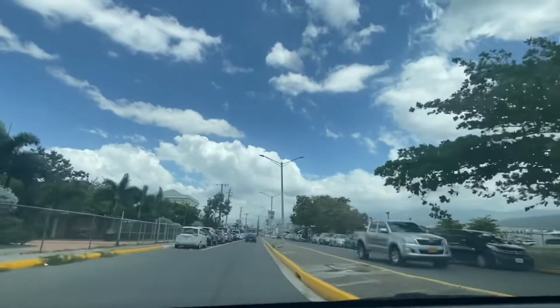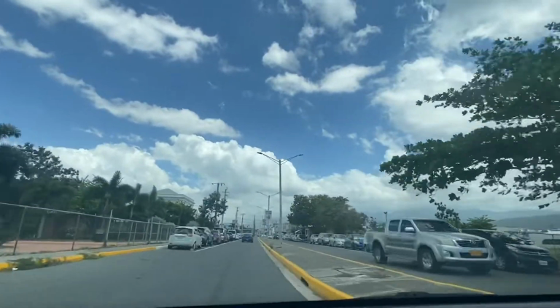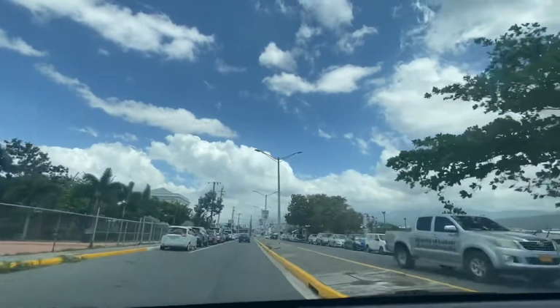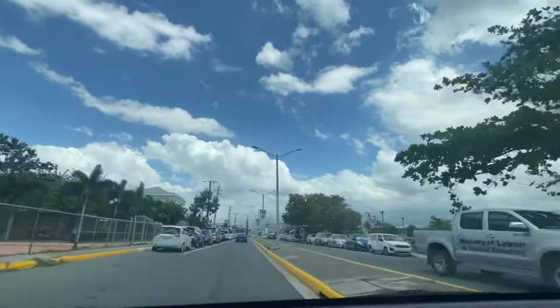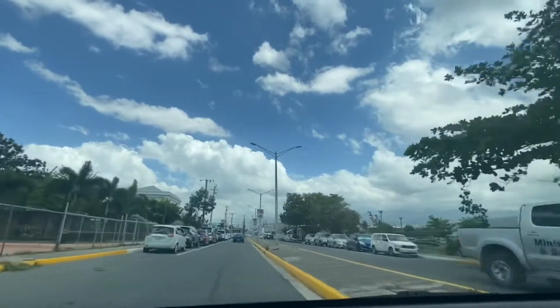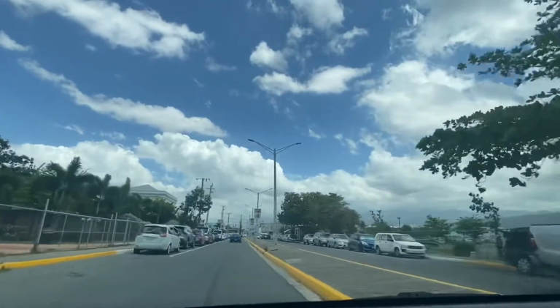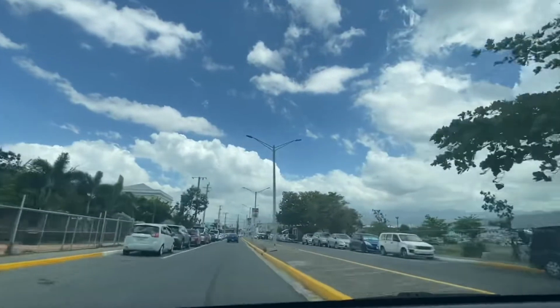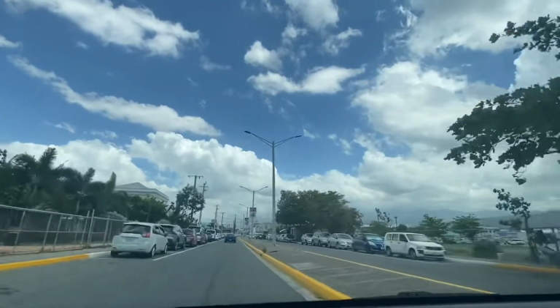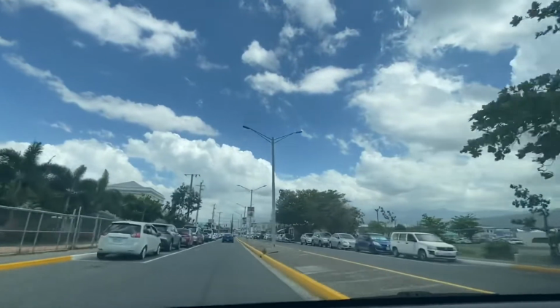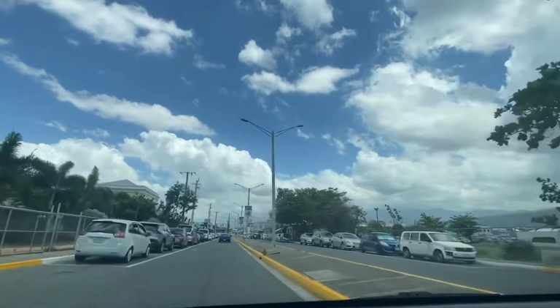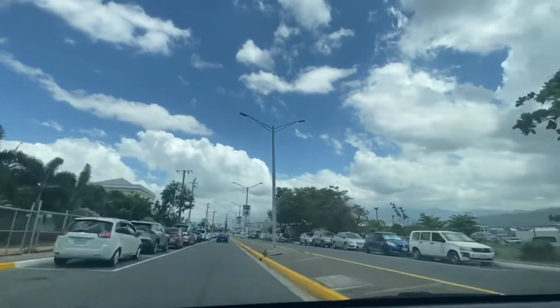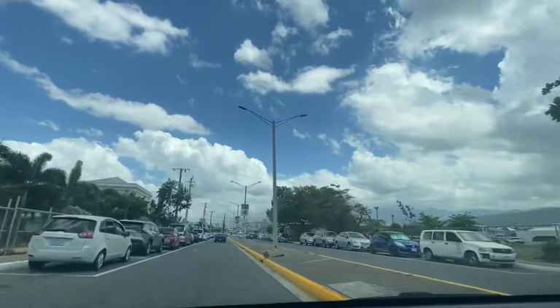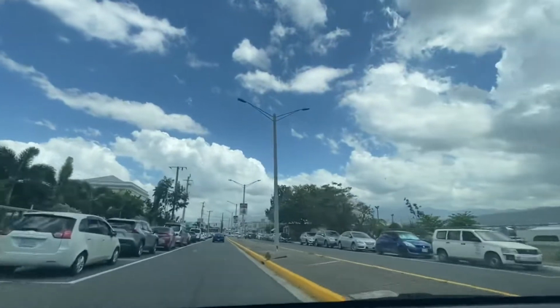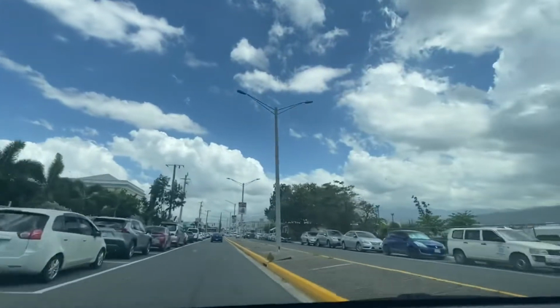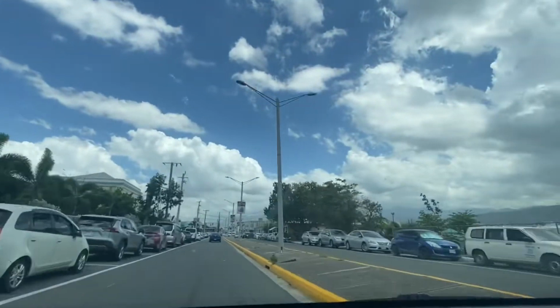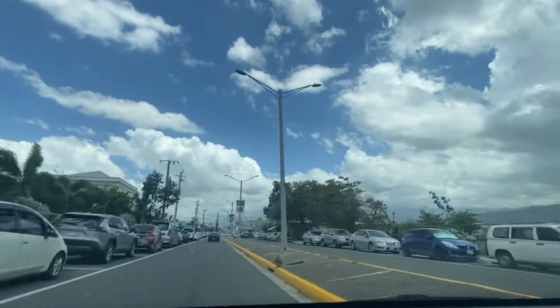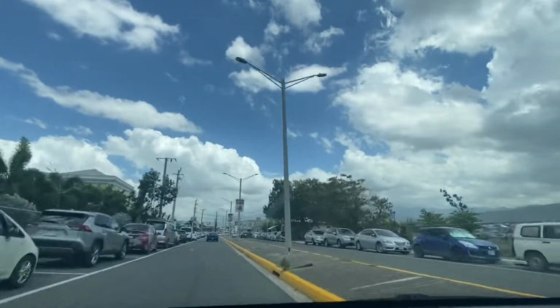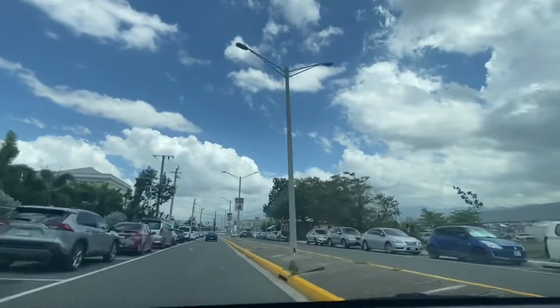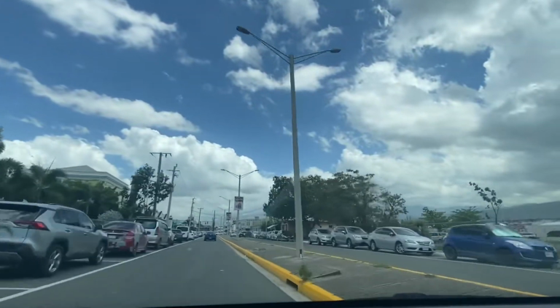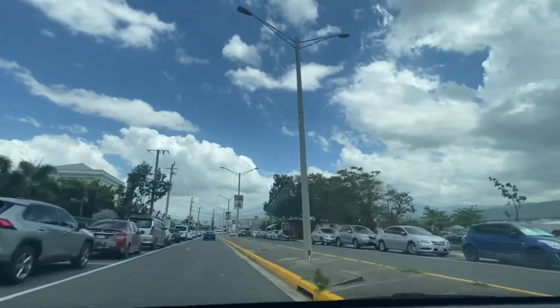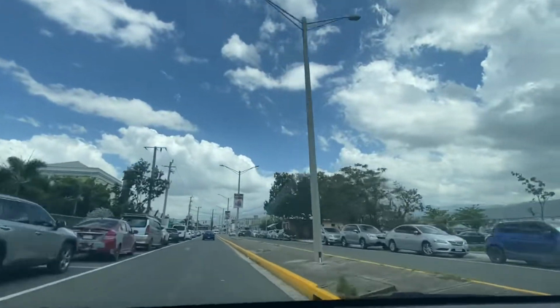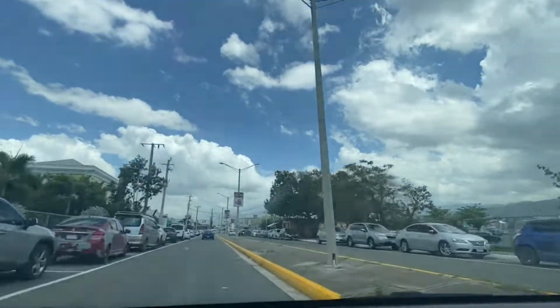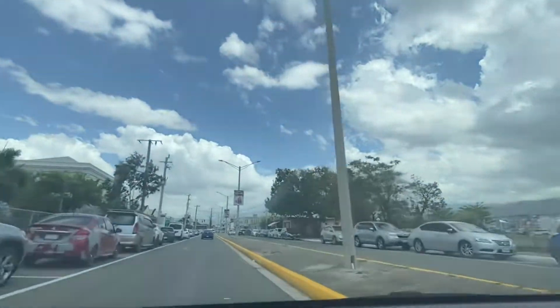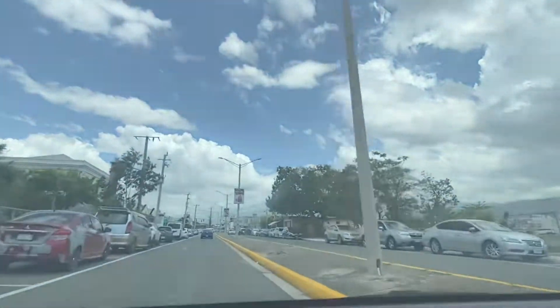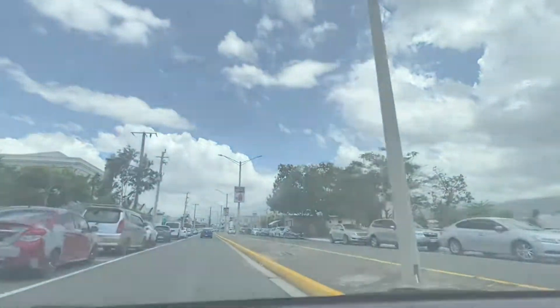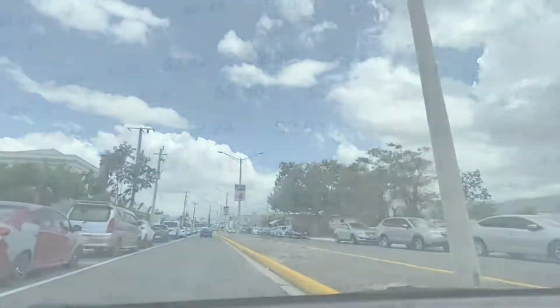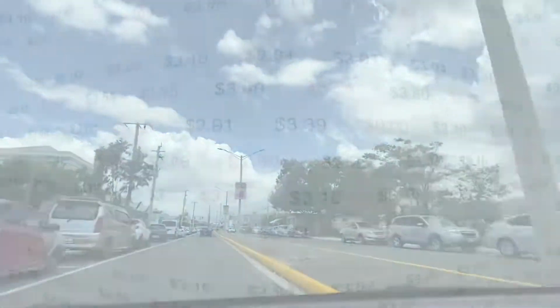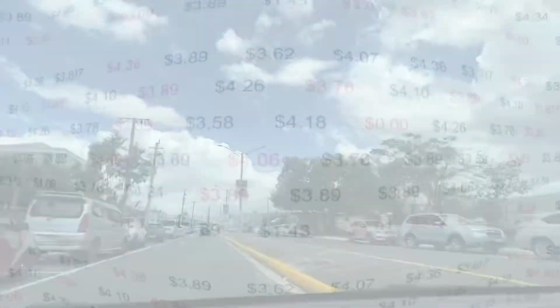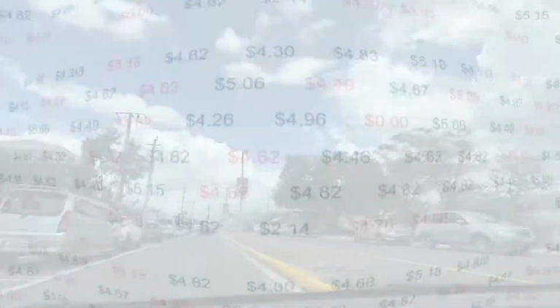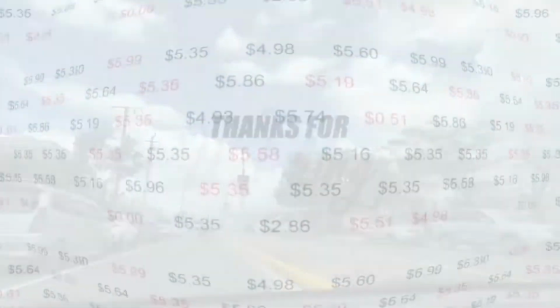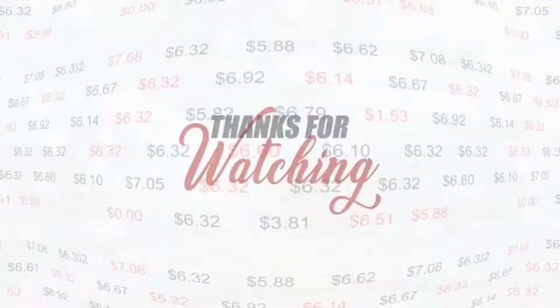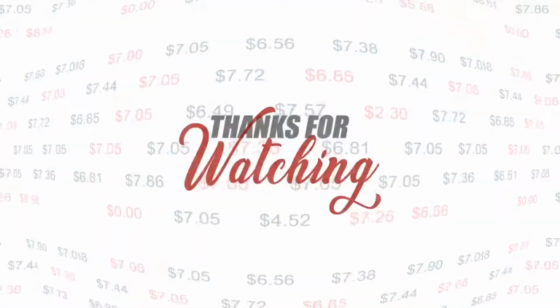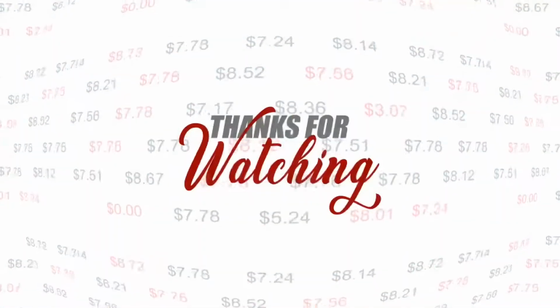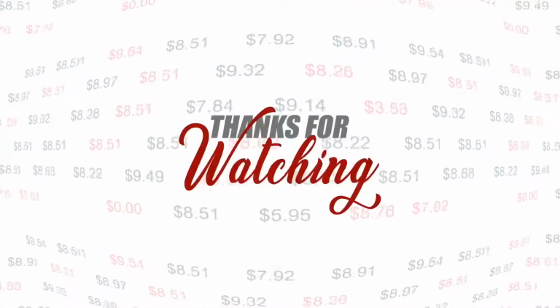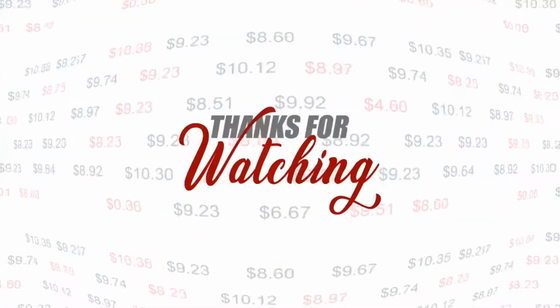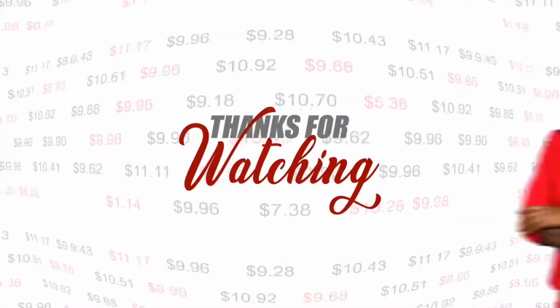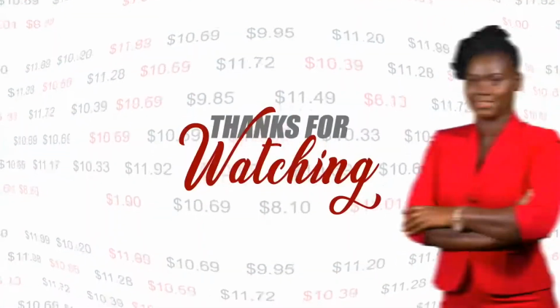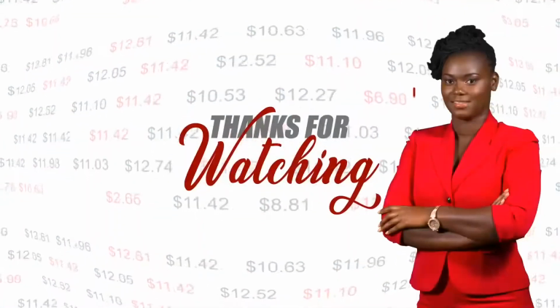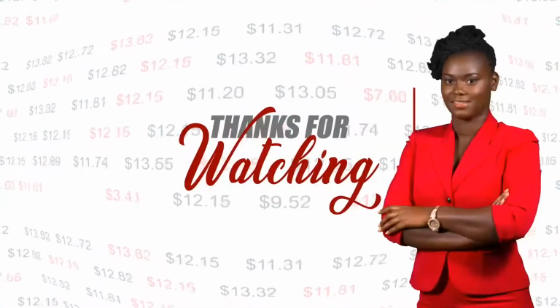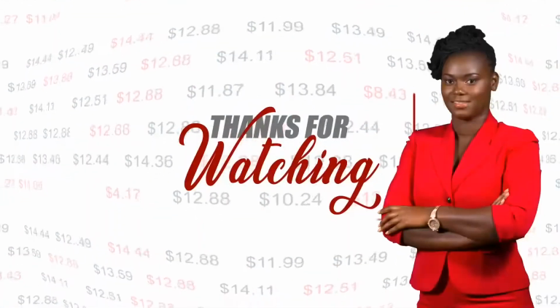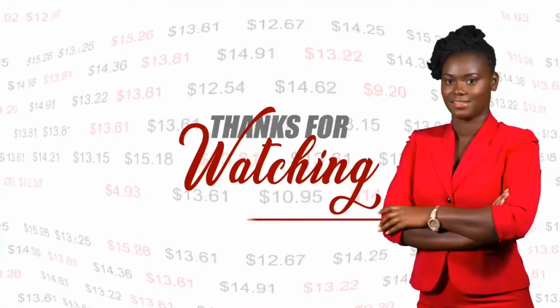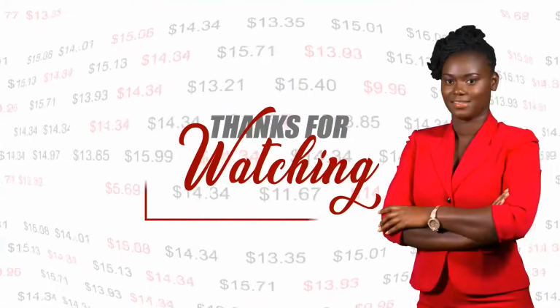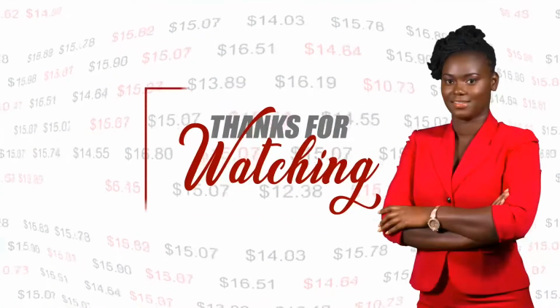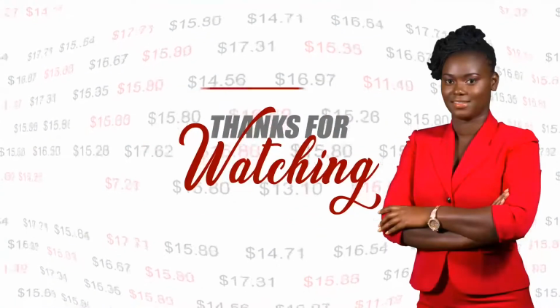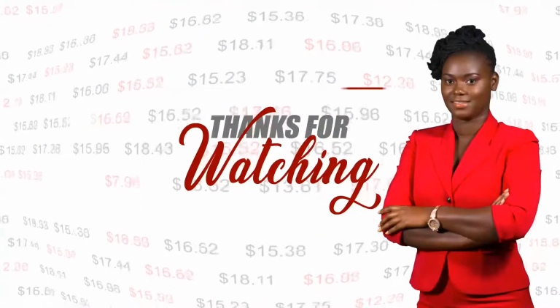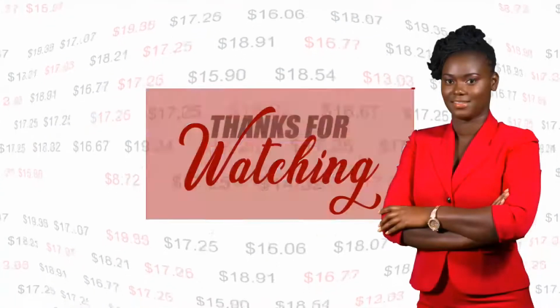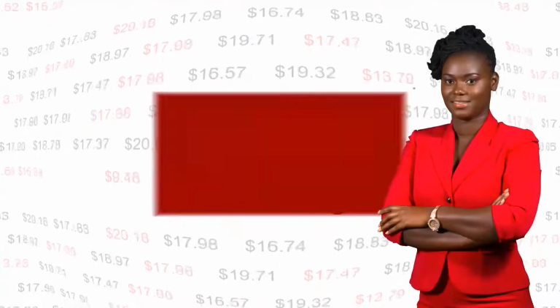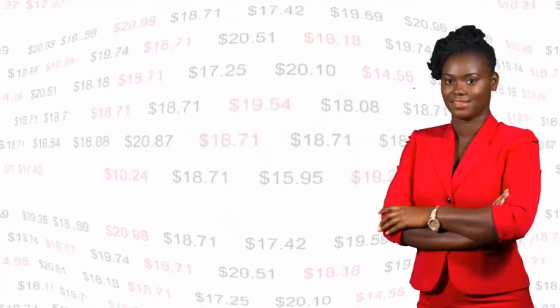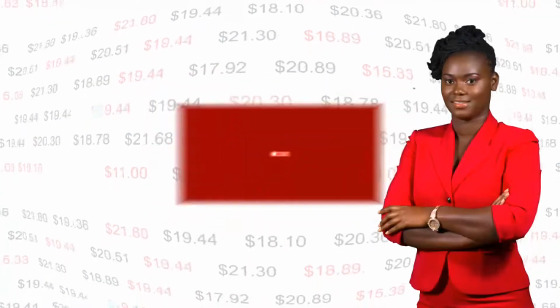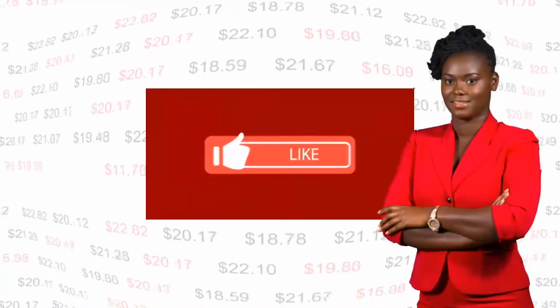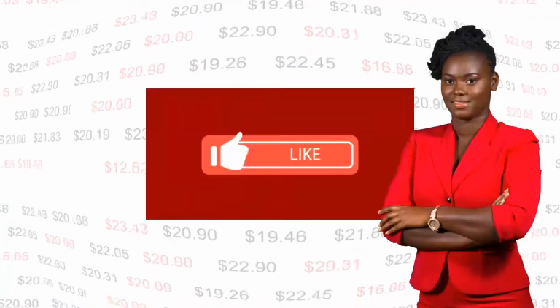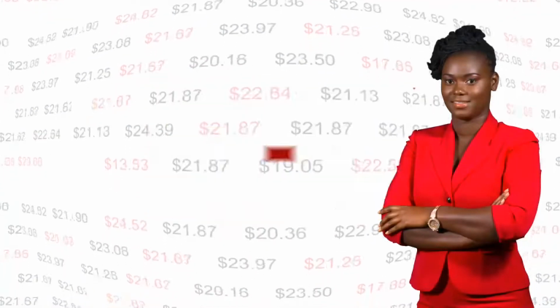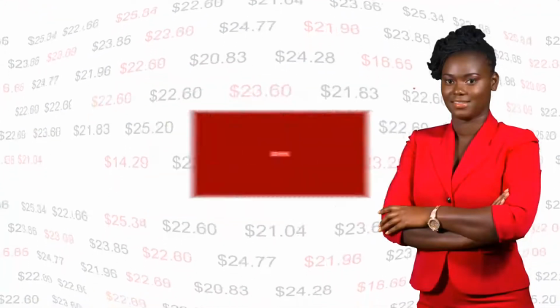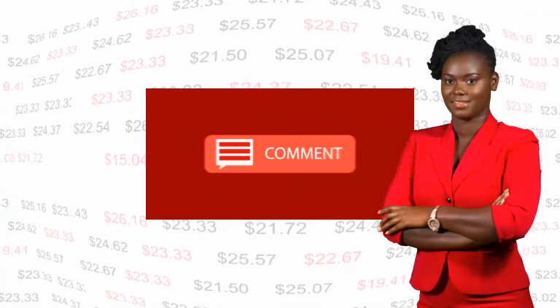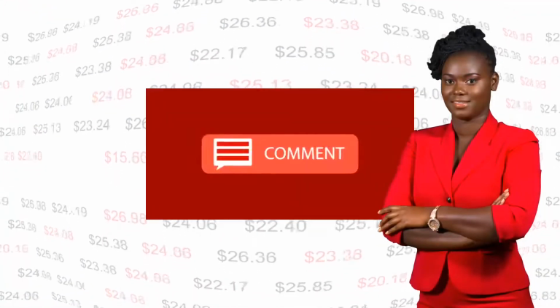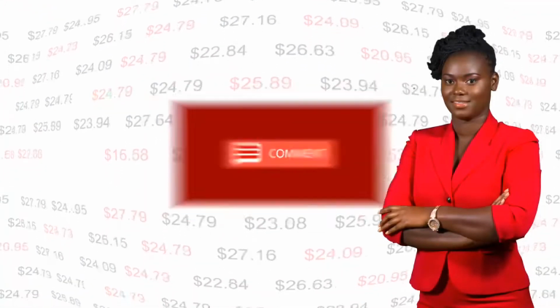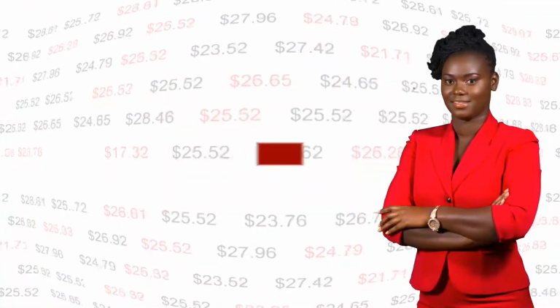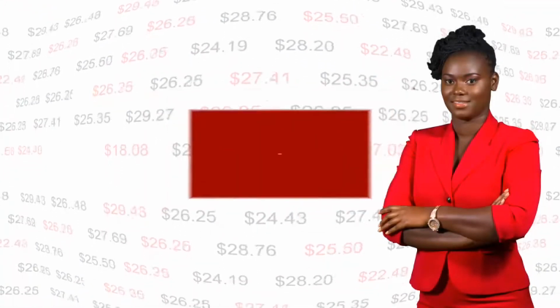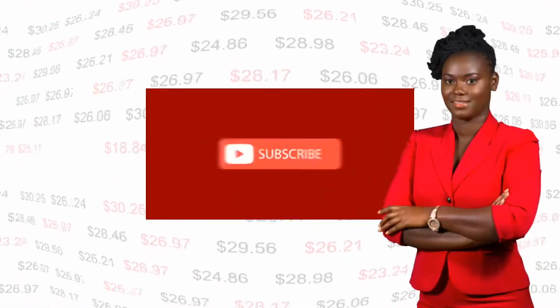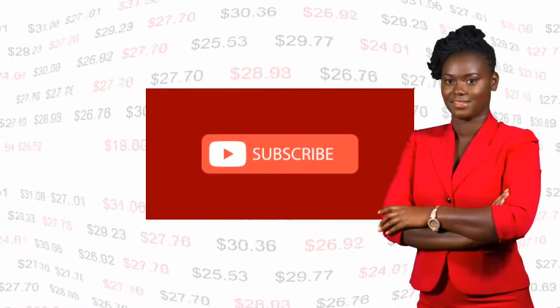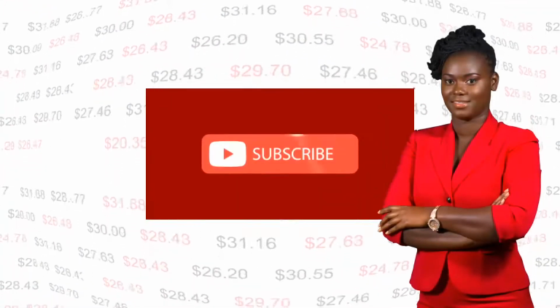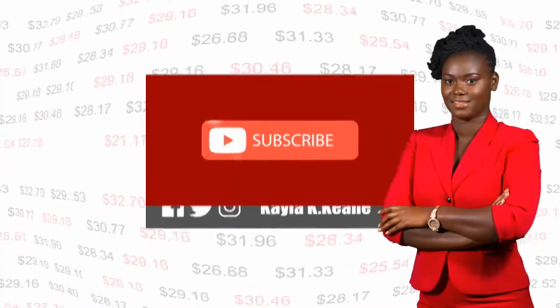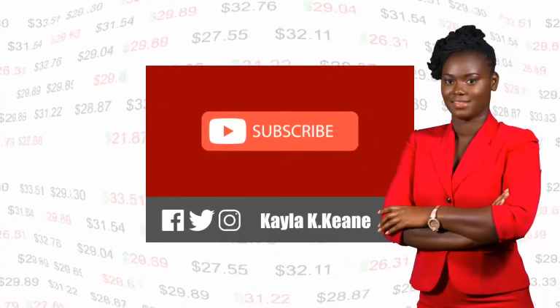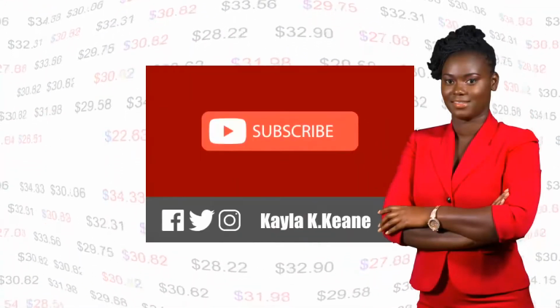Thank you so much for watching. Remember to like, comment, subscribe, and share the video with a friend.